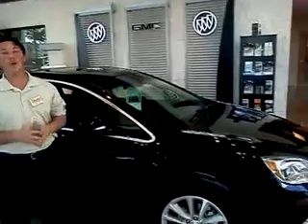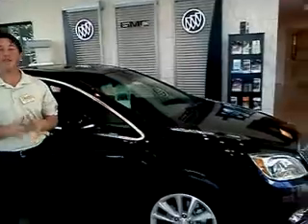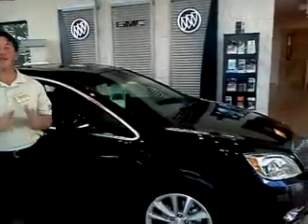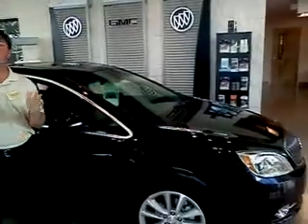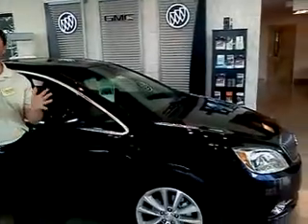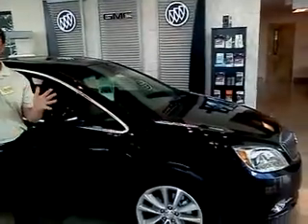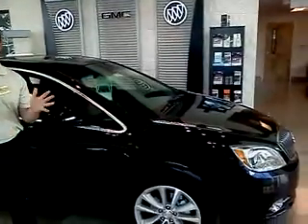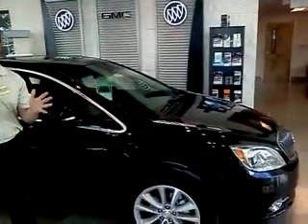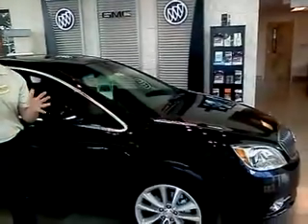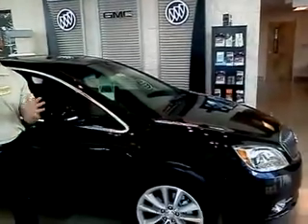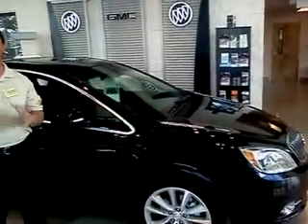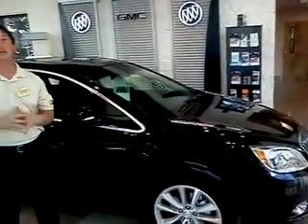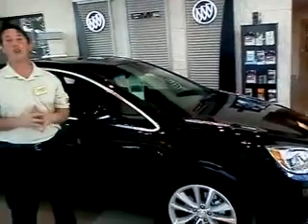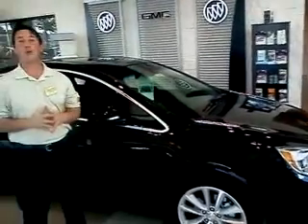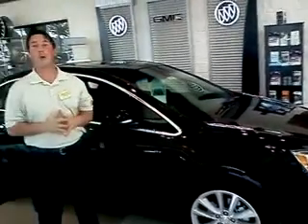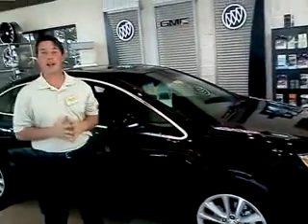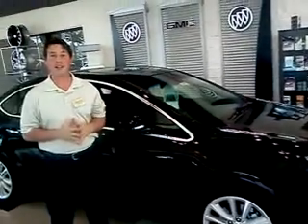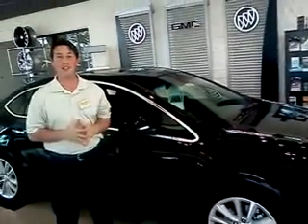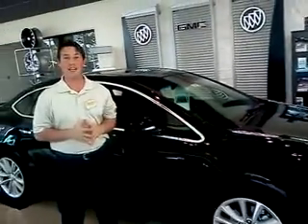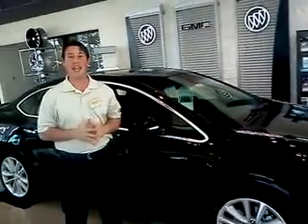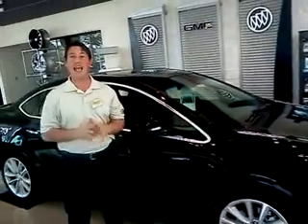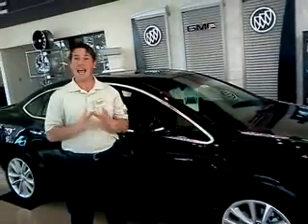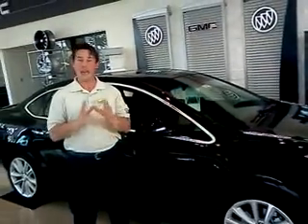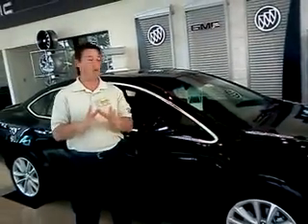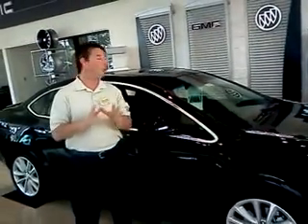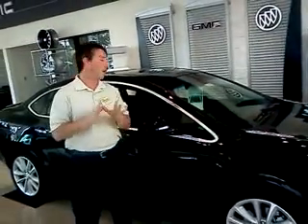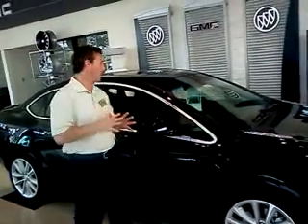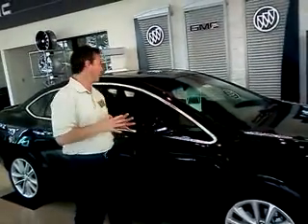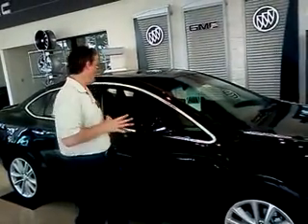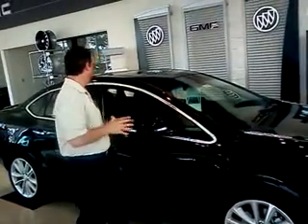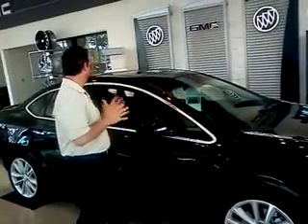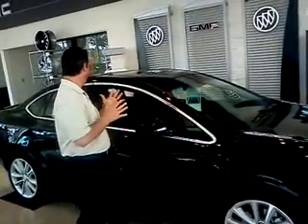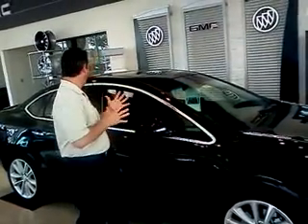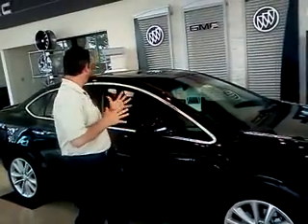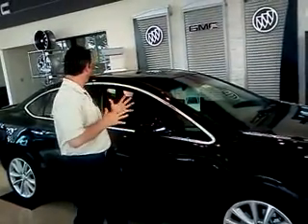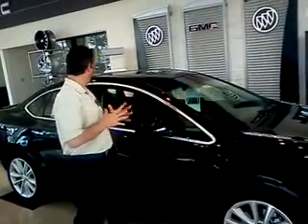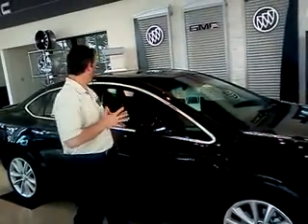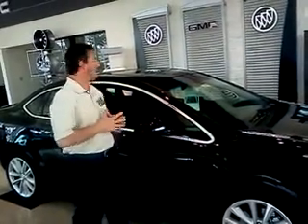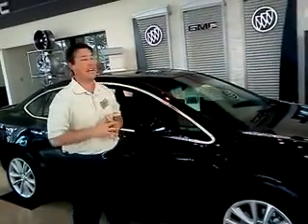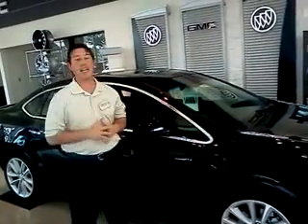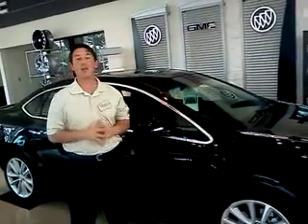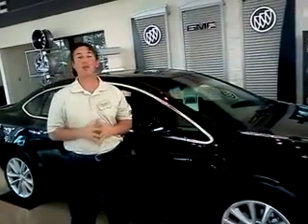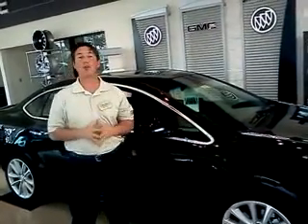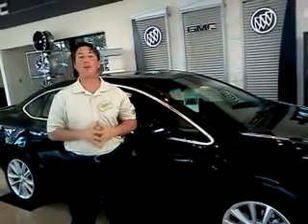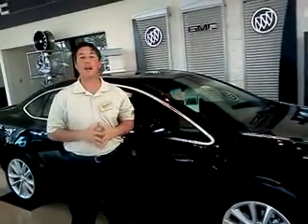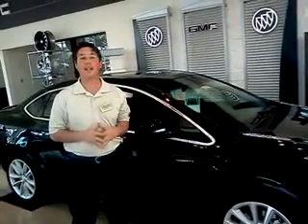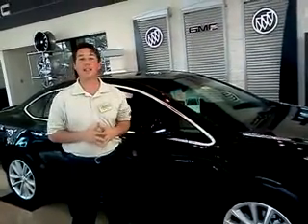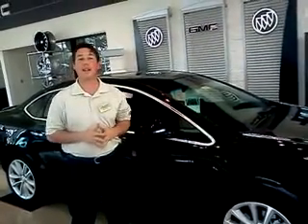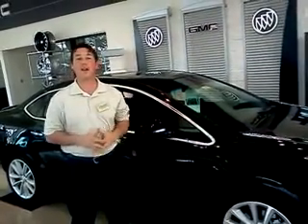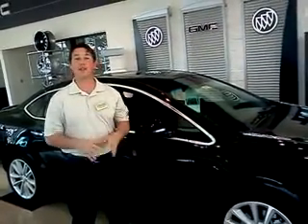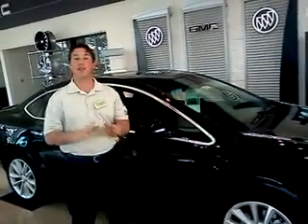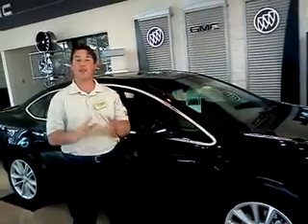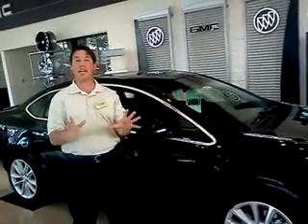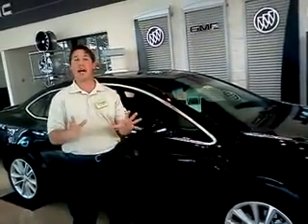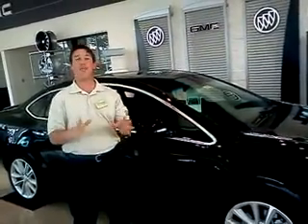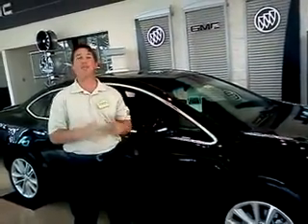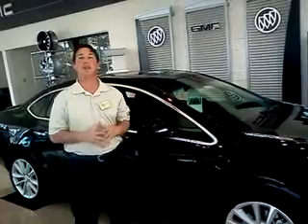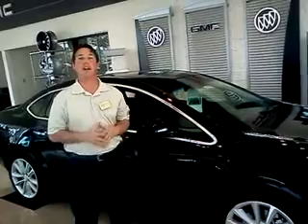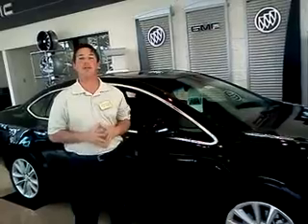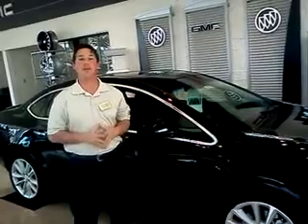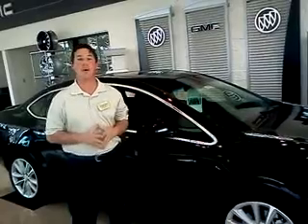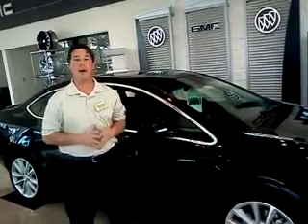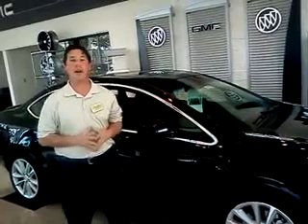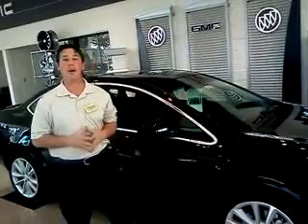We have the 1SG and the 1SL. The model we're looking at here is a 1SL. This is our top-of-the-line Verano.